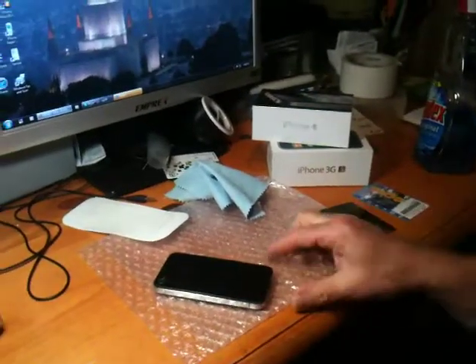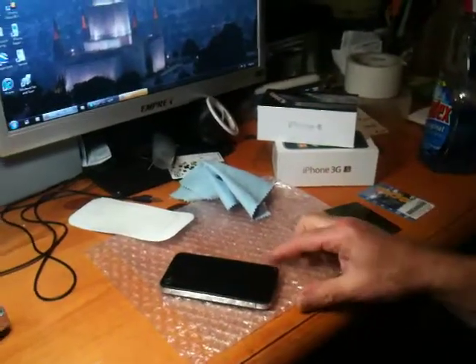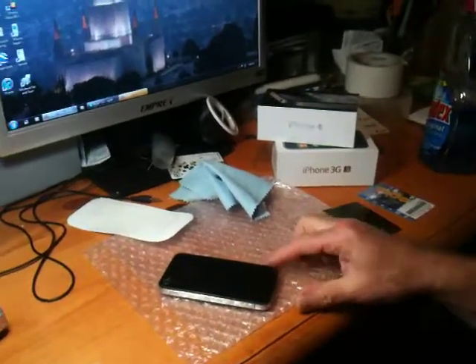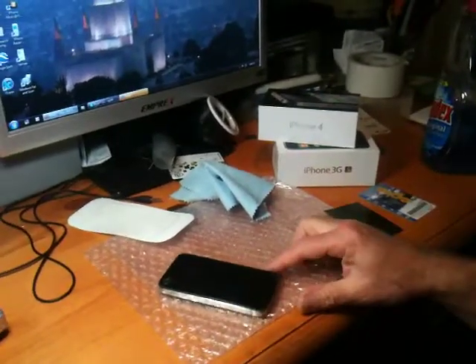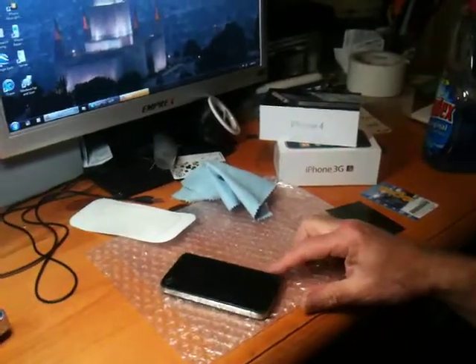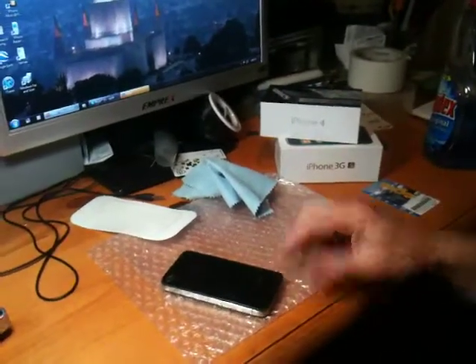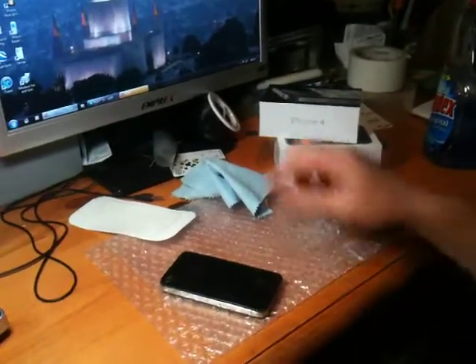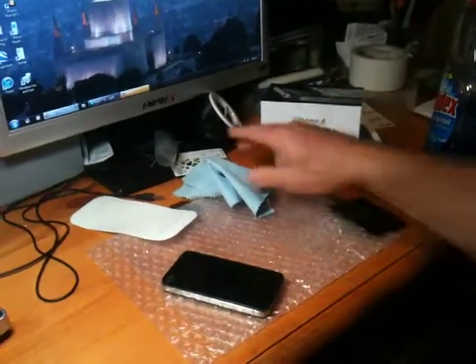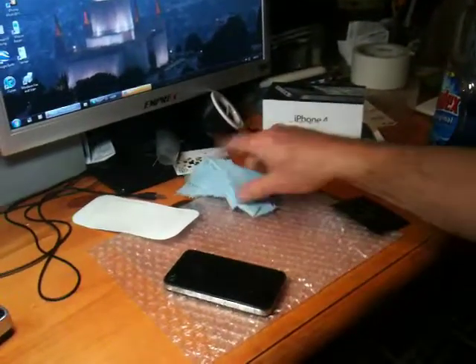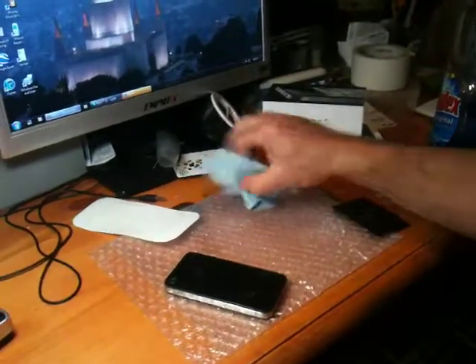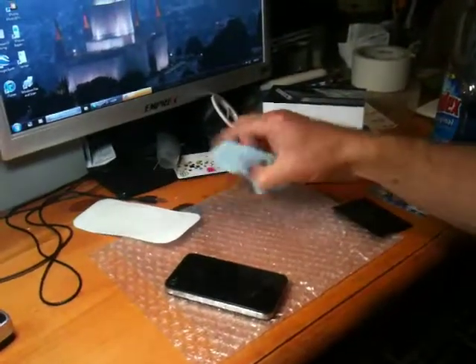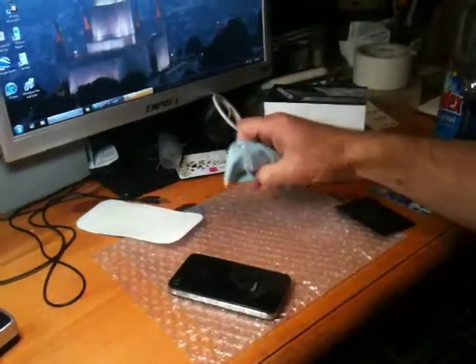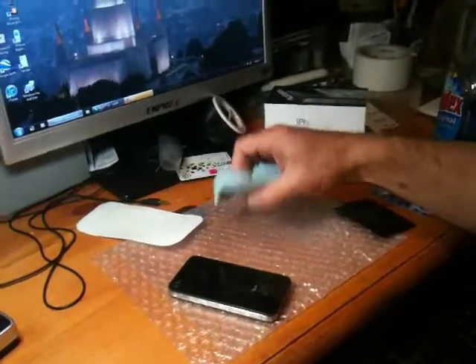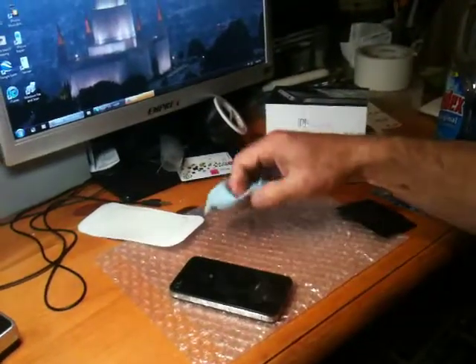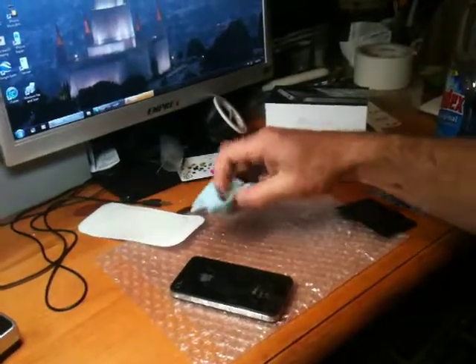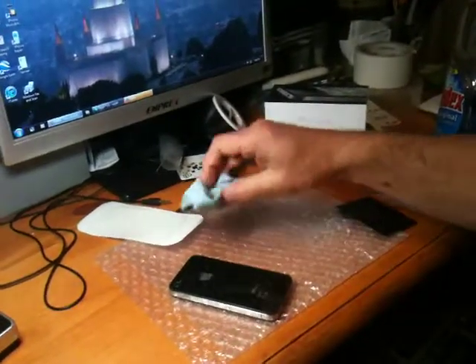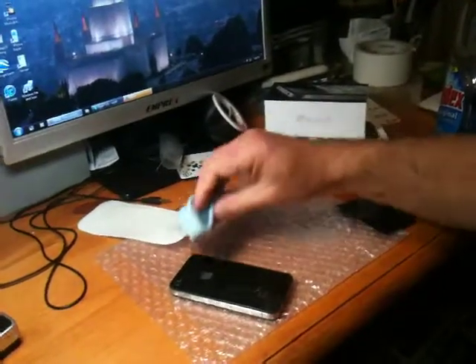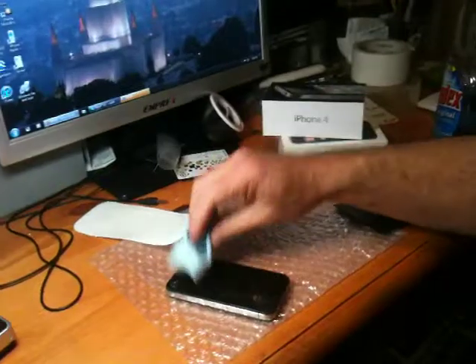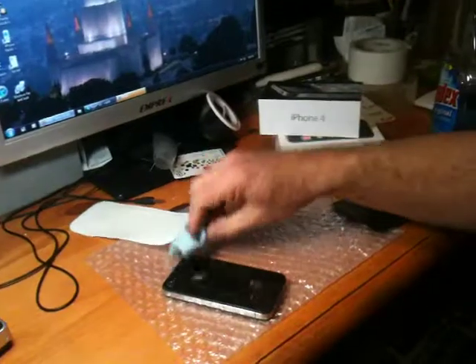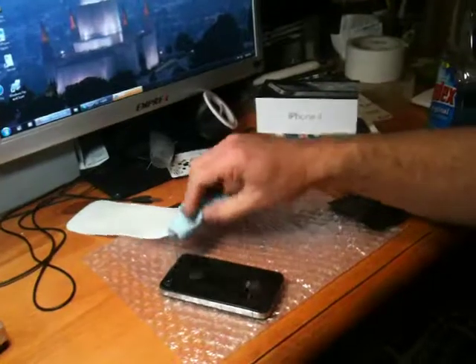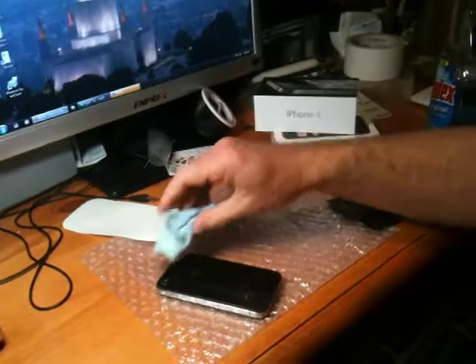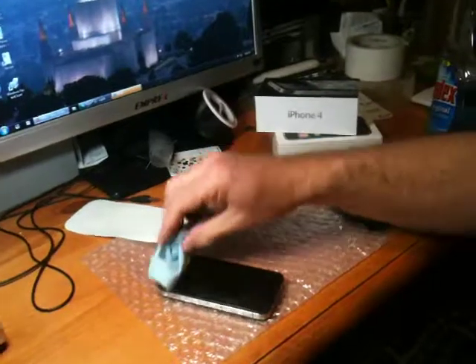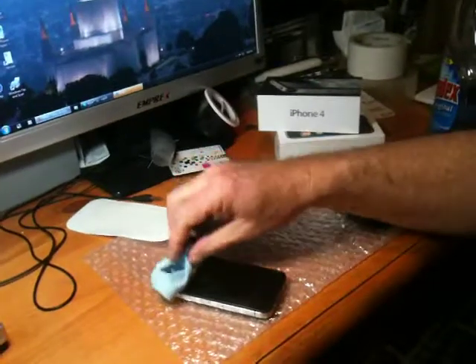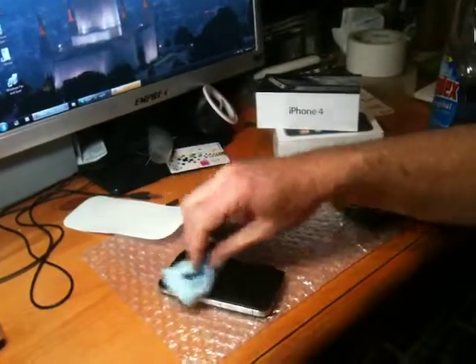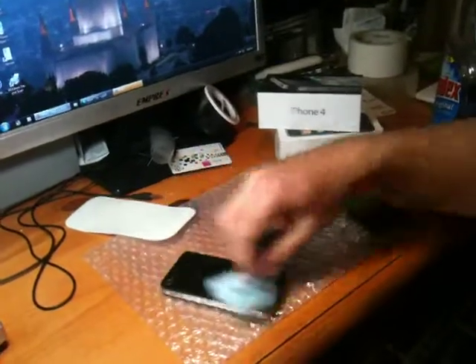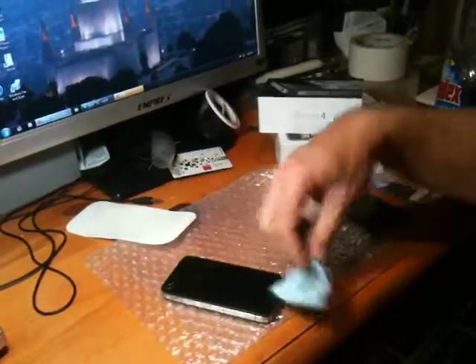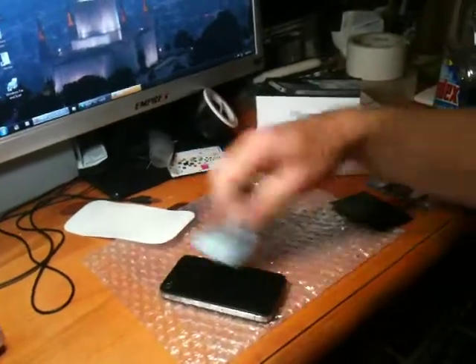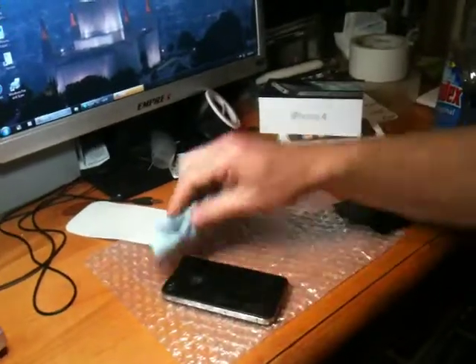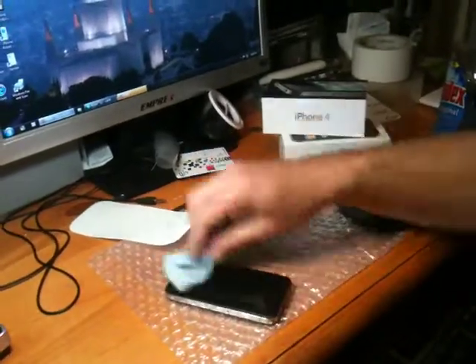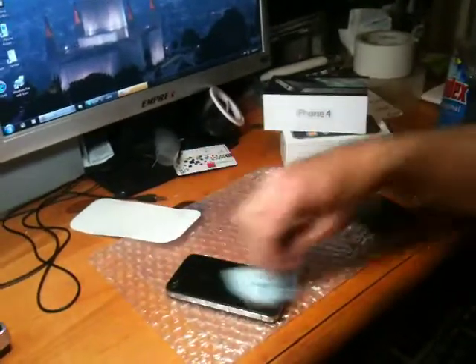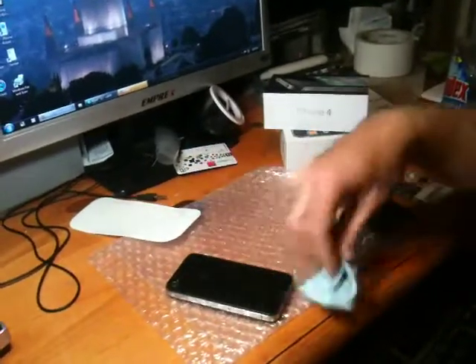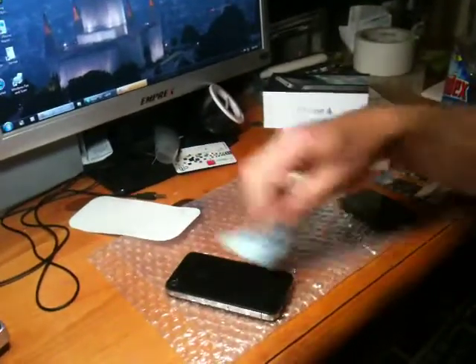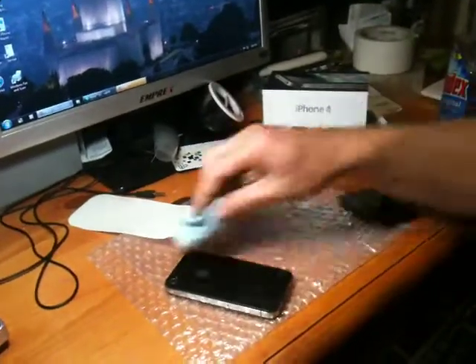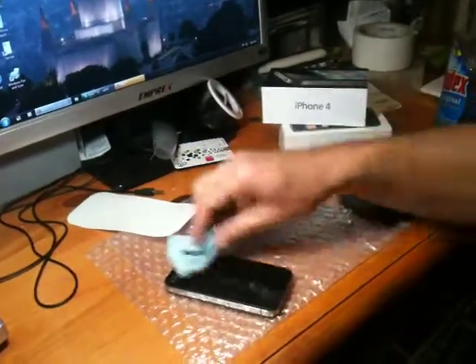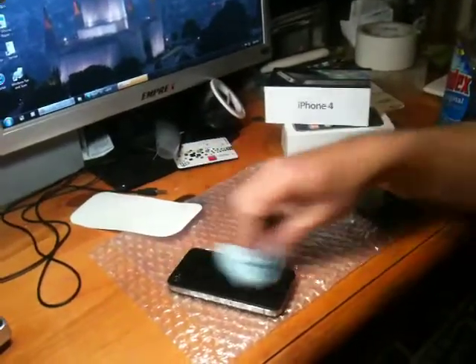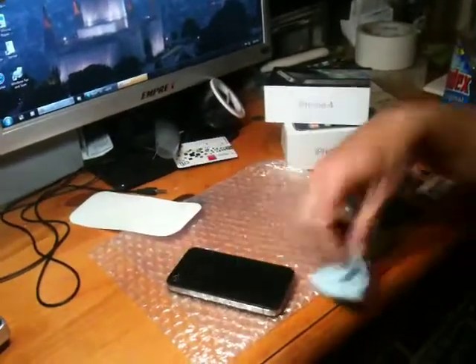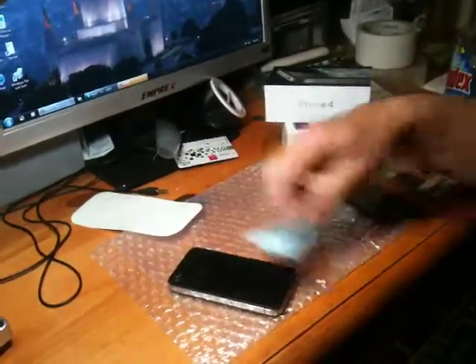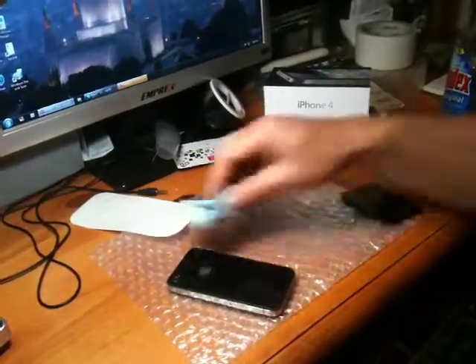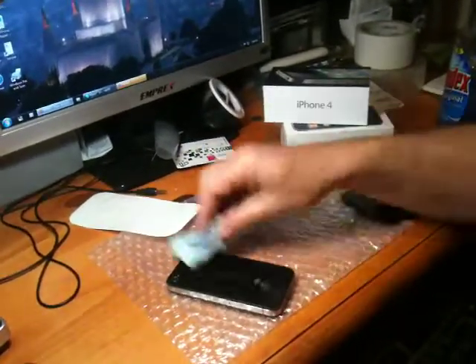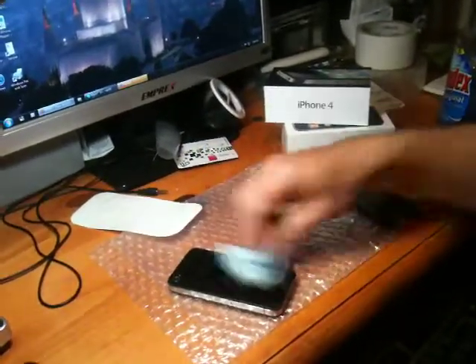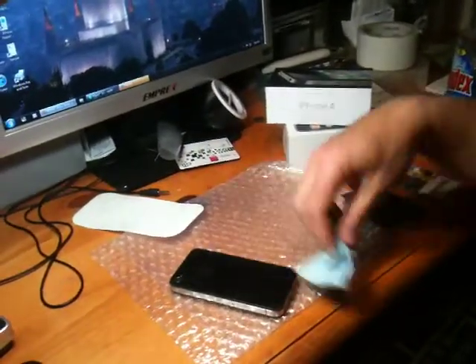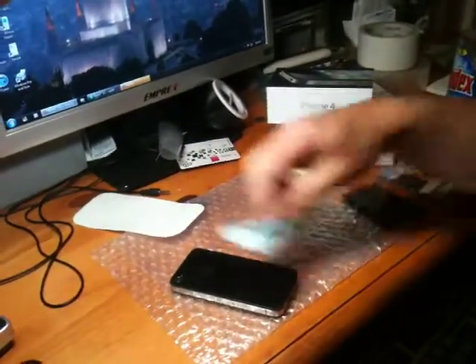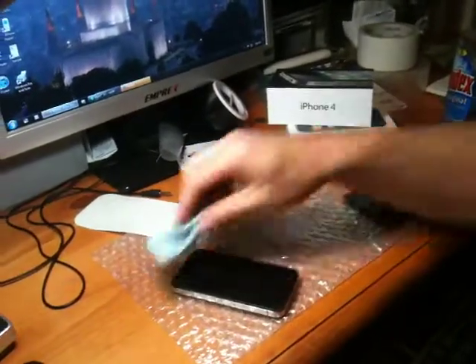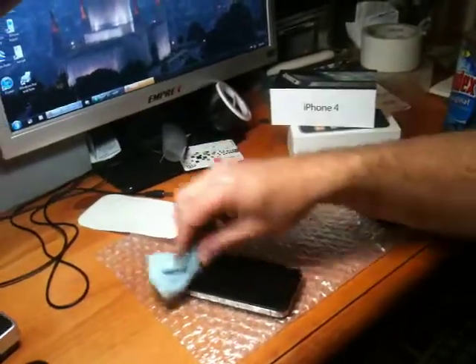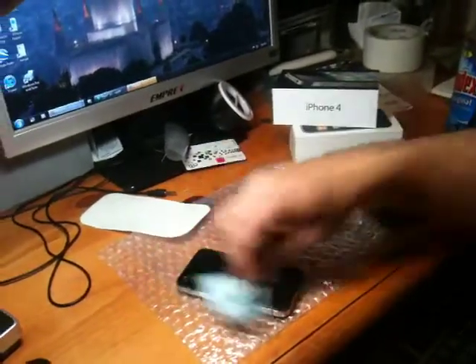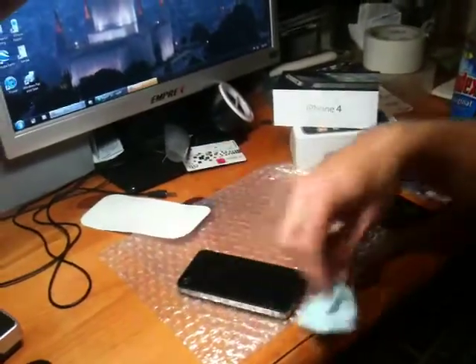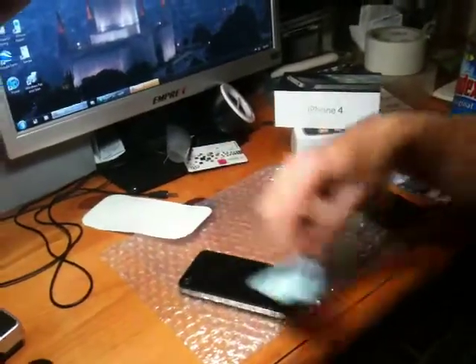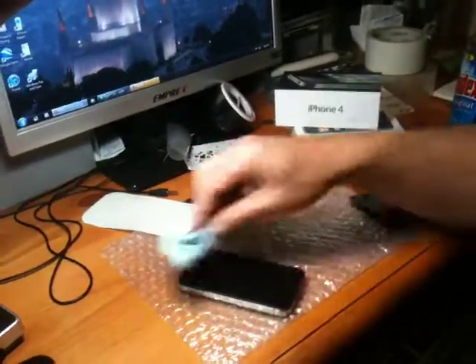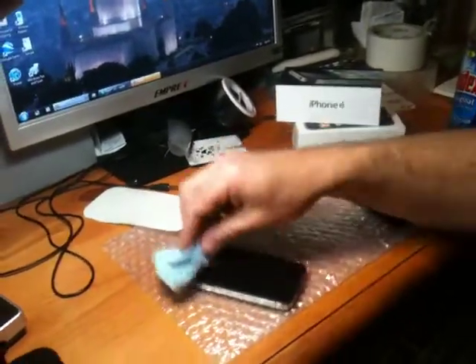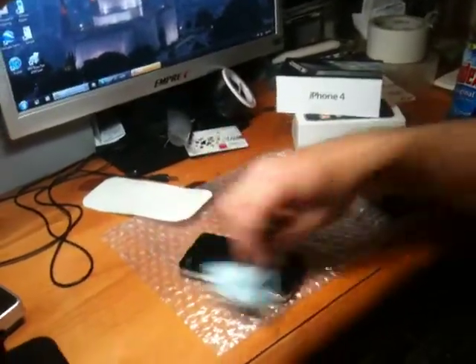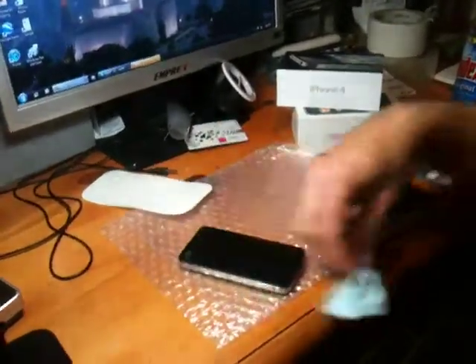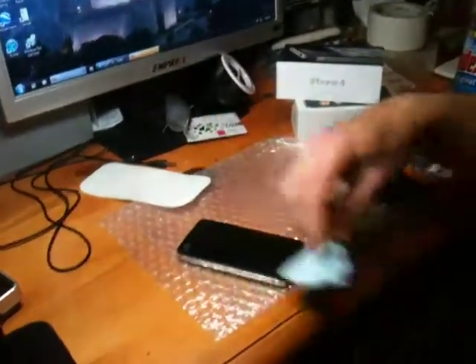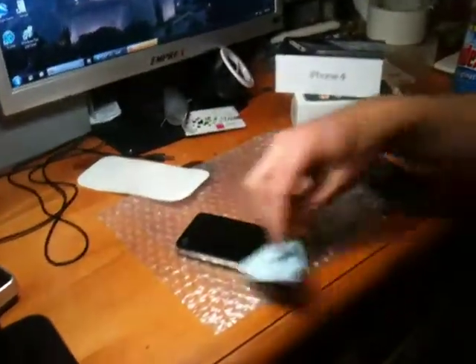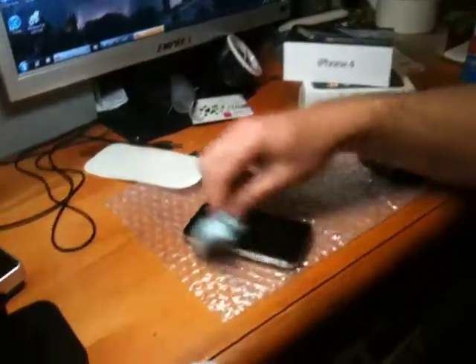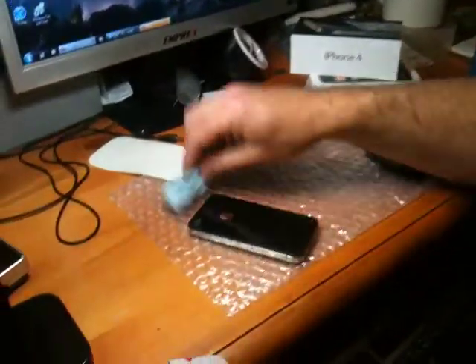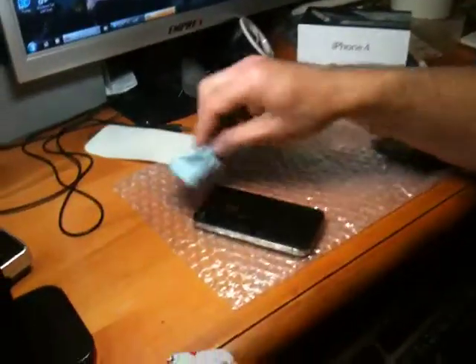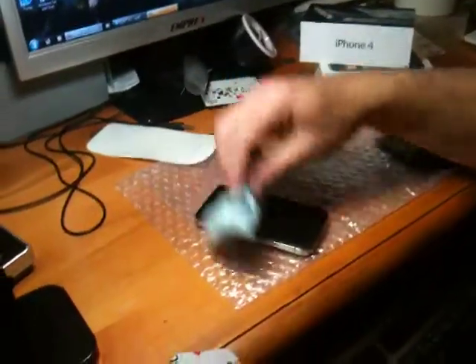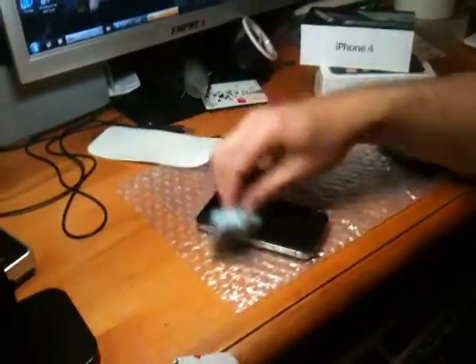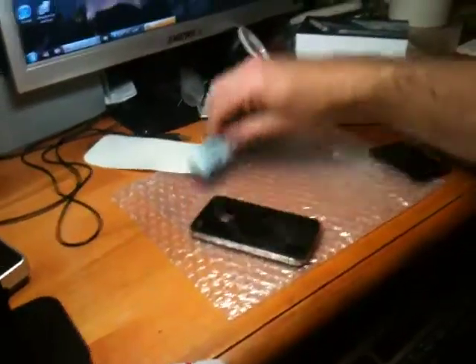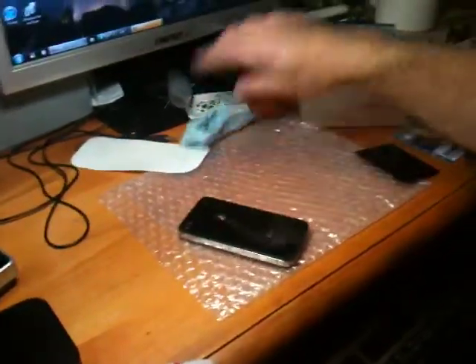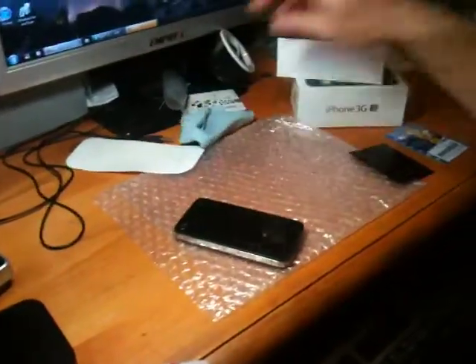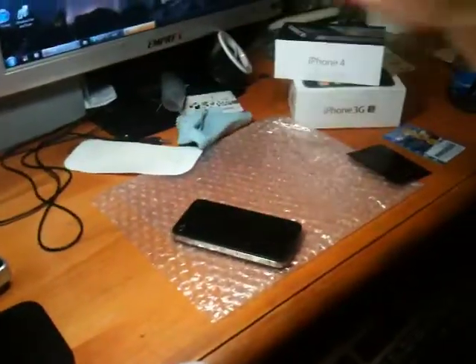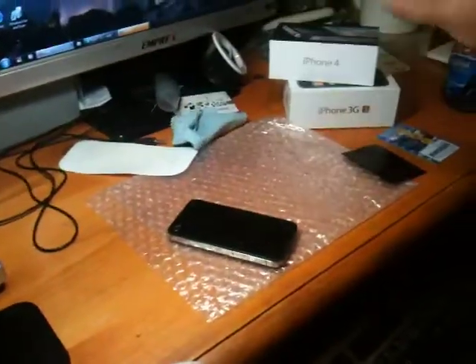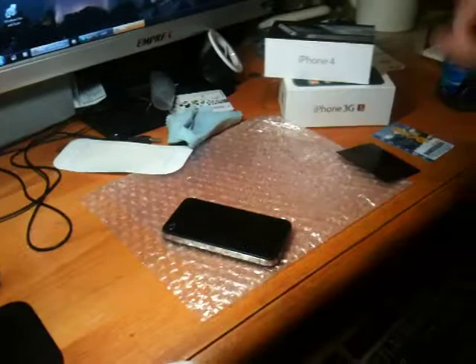It's very important to make sure that the phone is very clean — no dust, no lint, no fingerprints. Very clean.